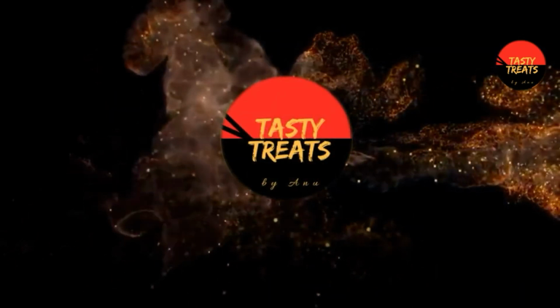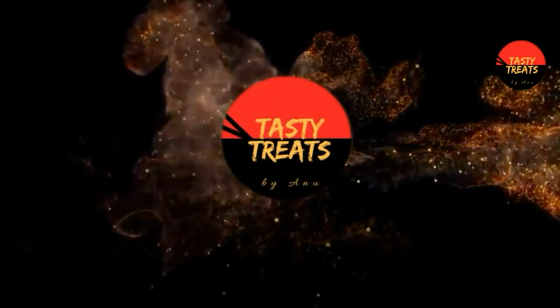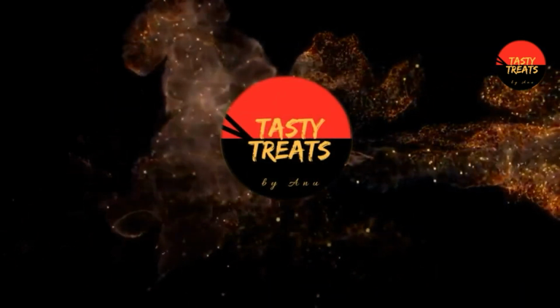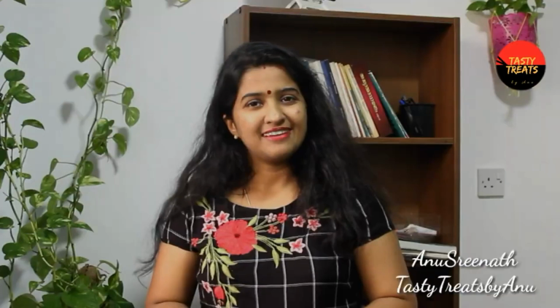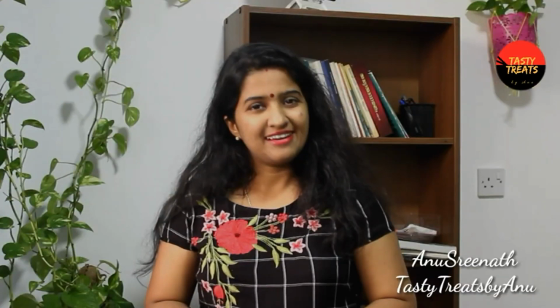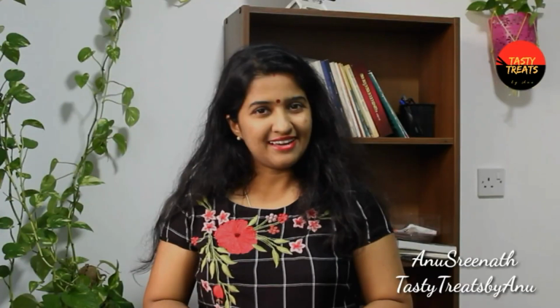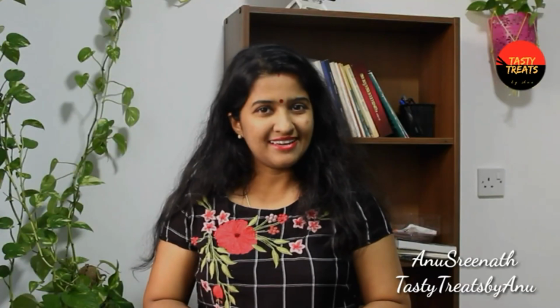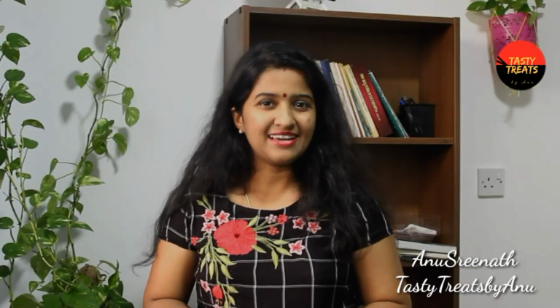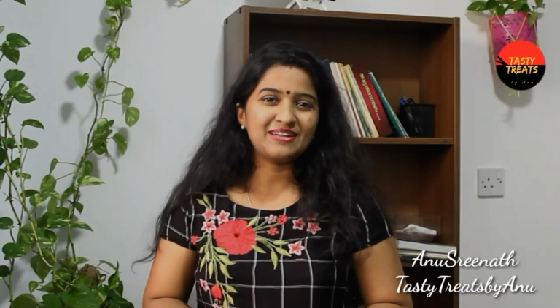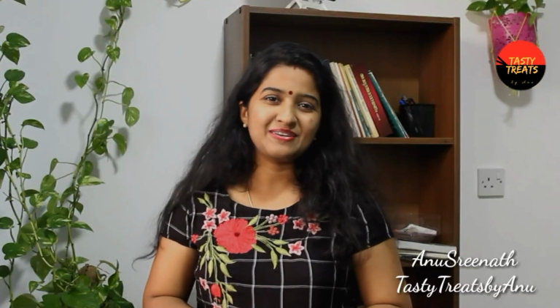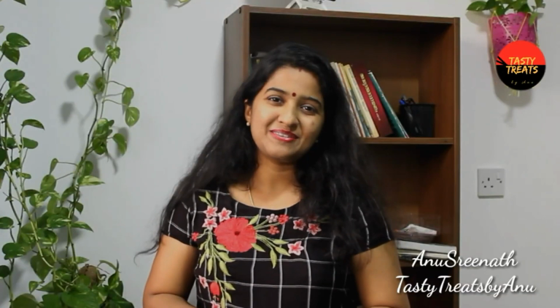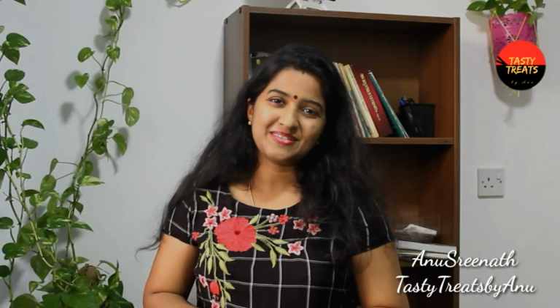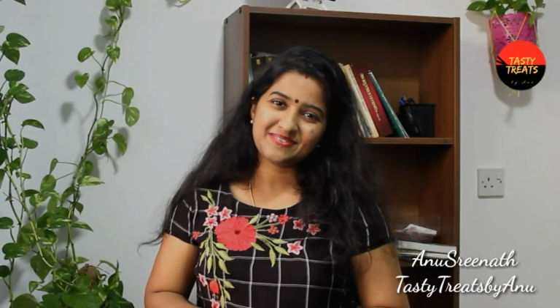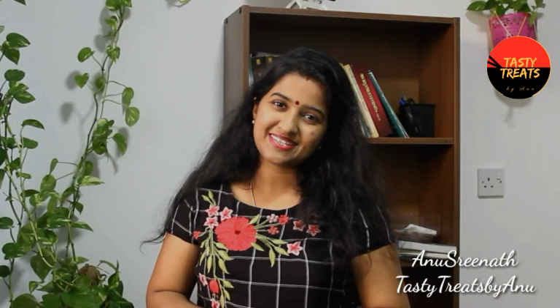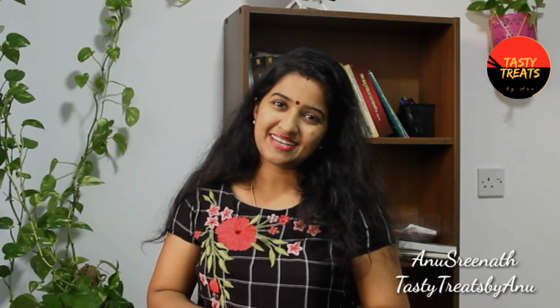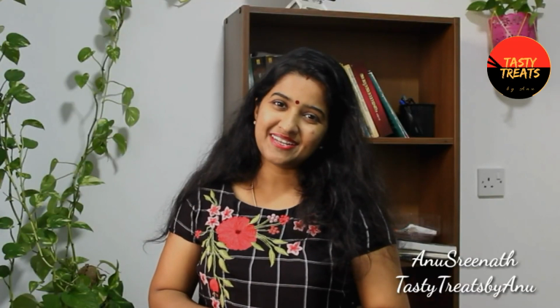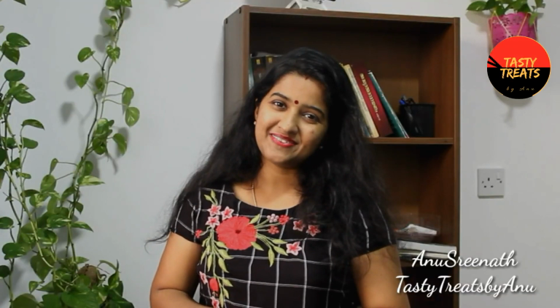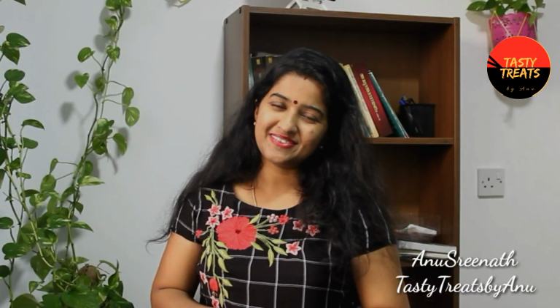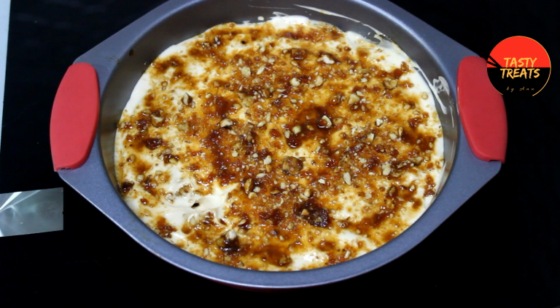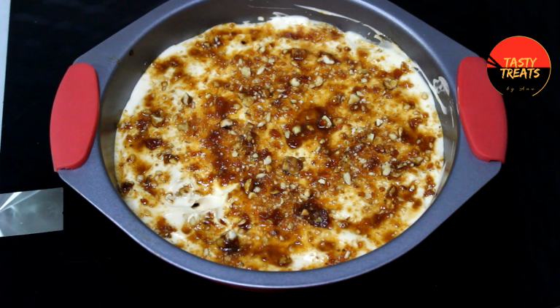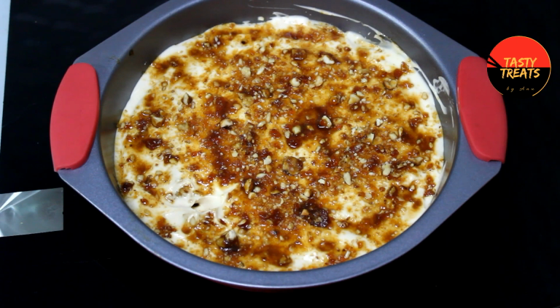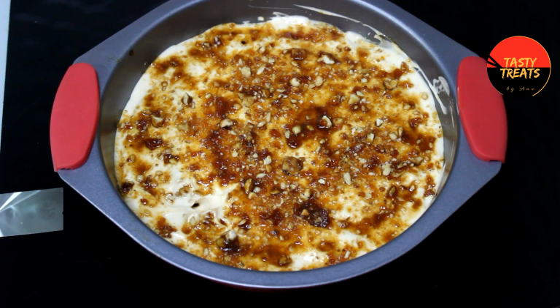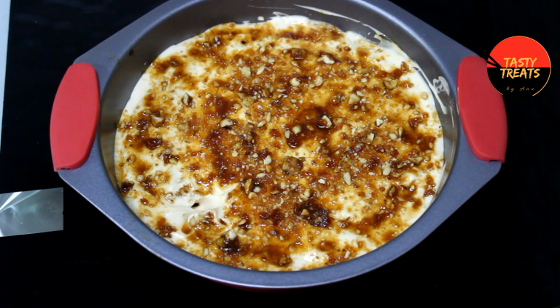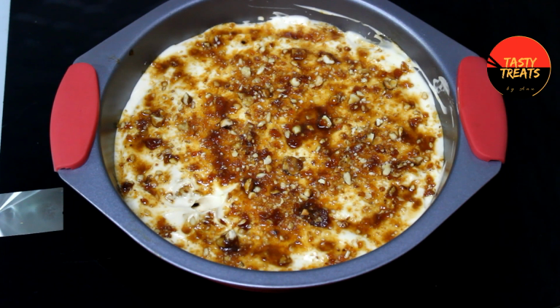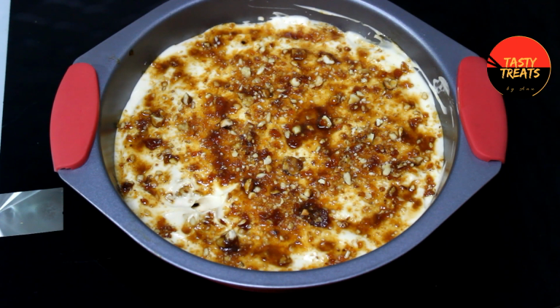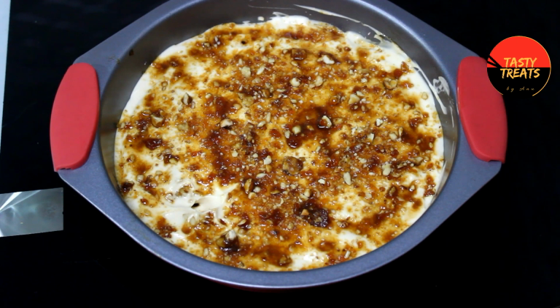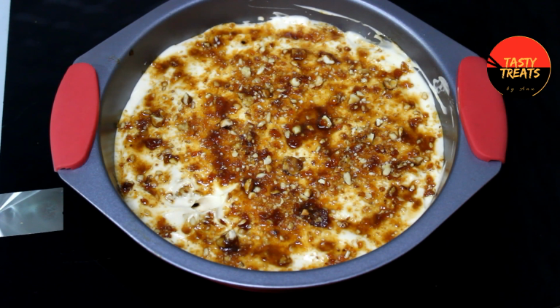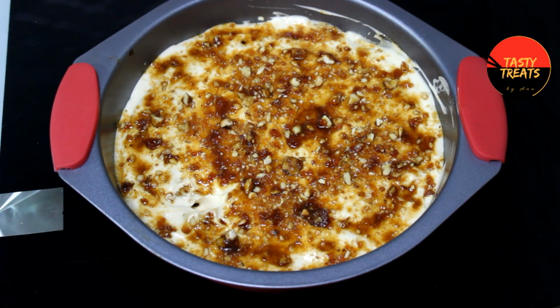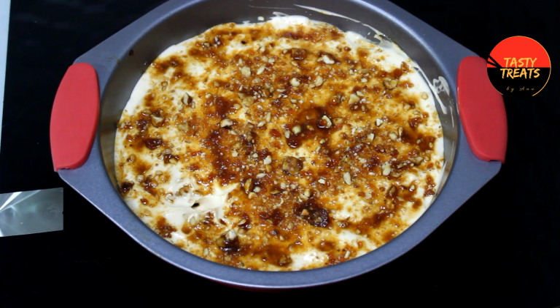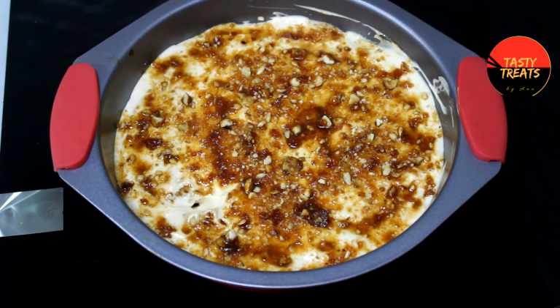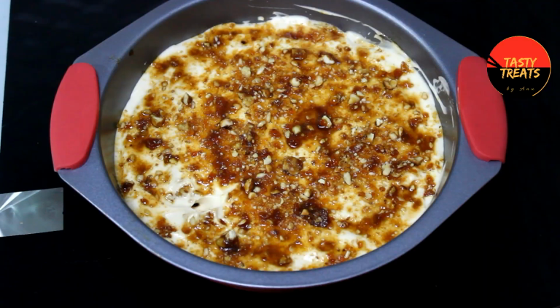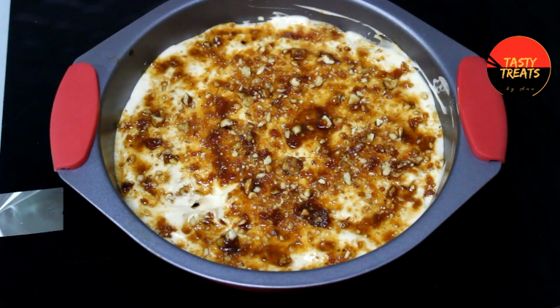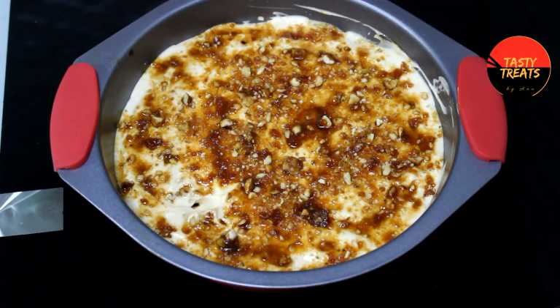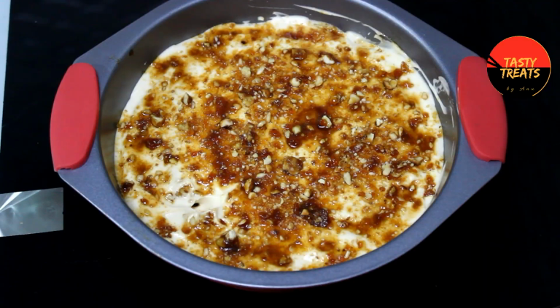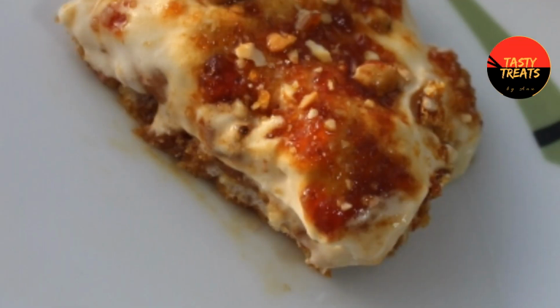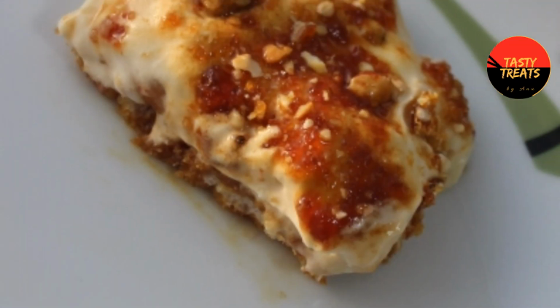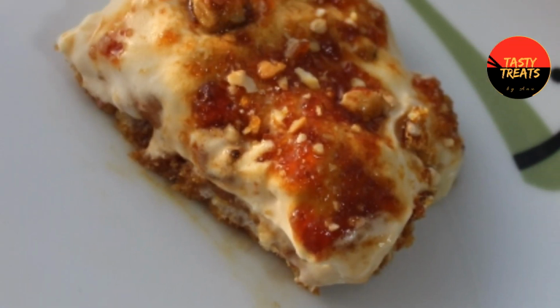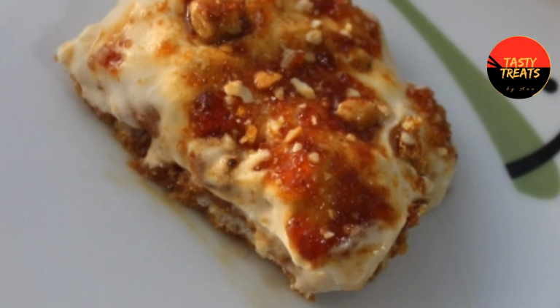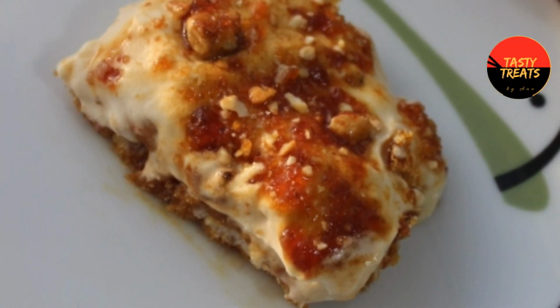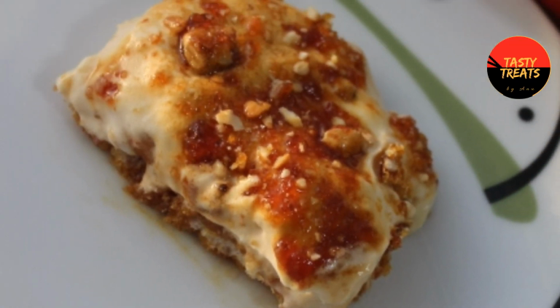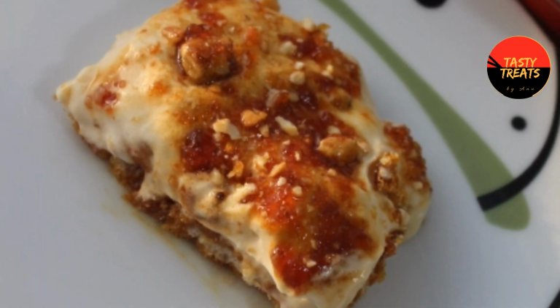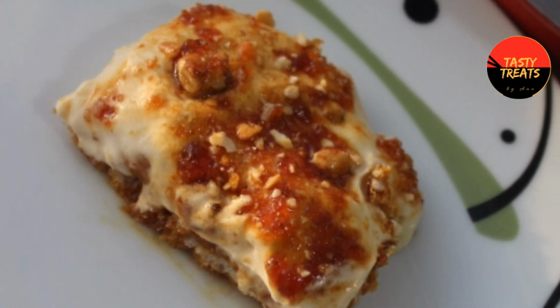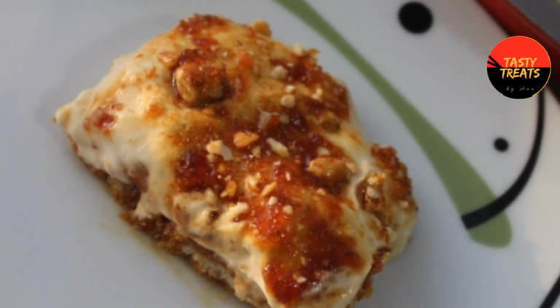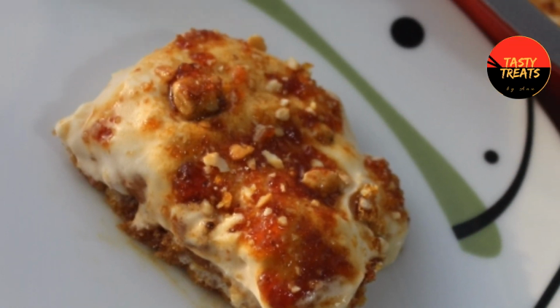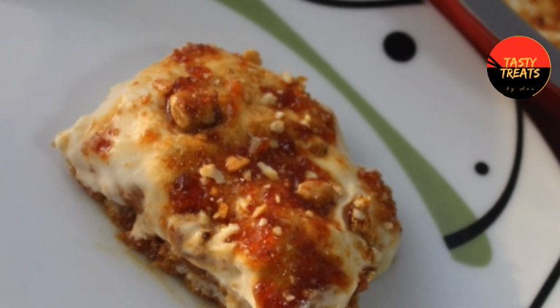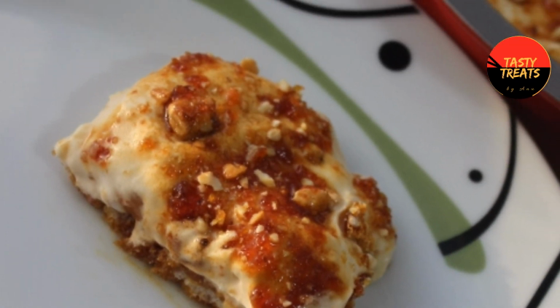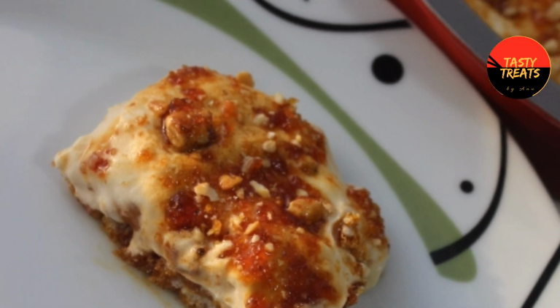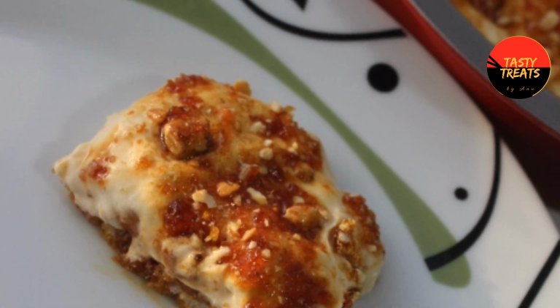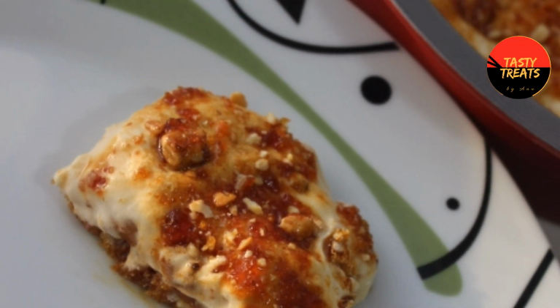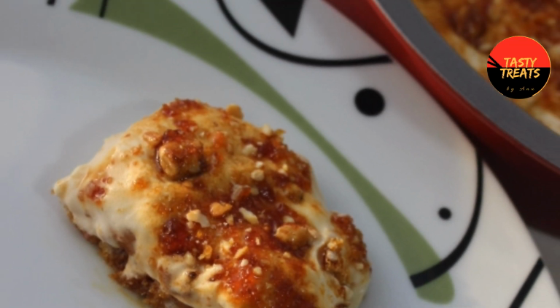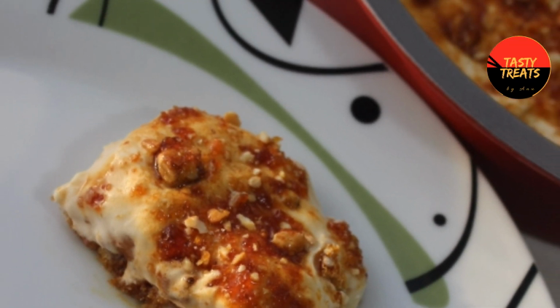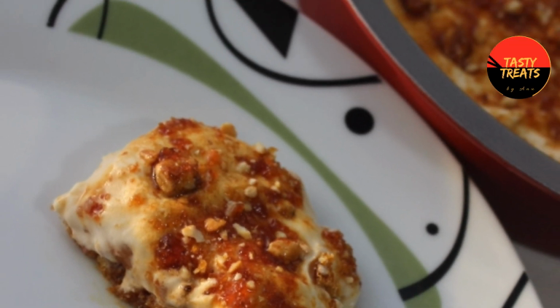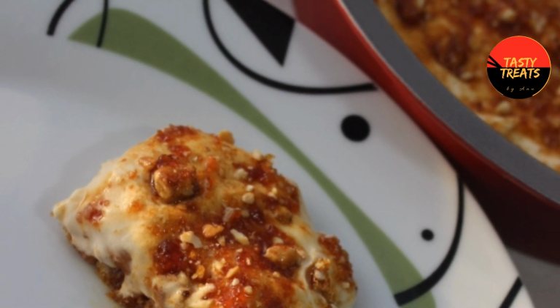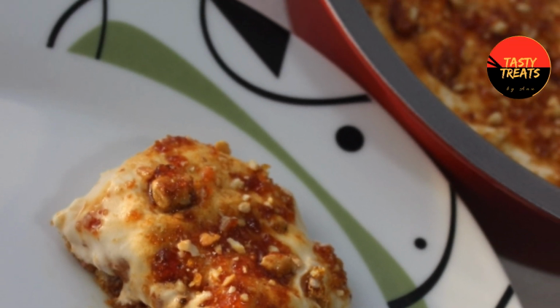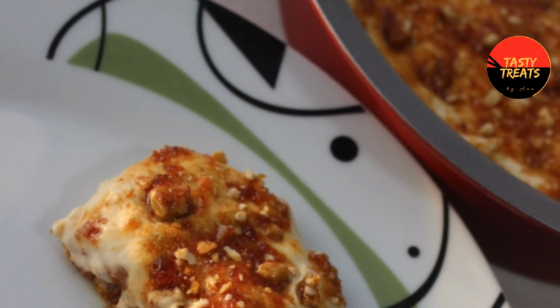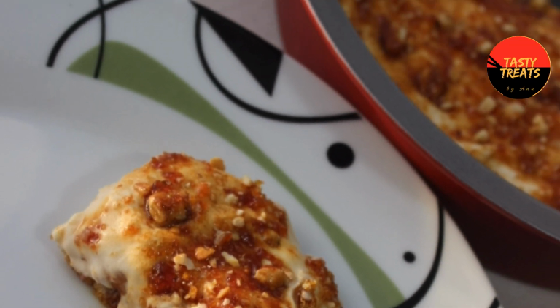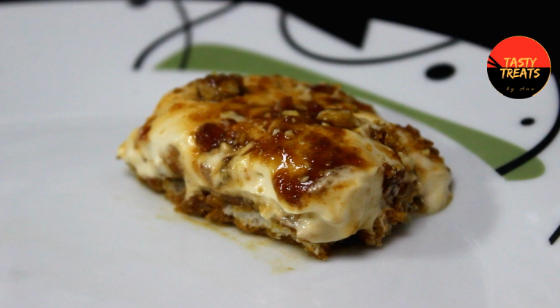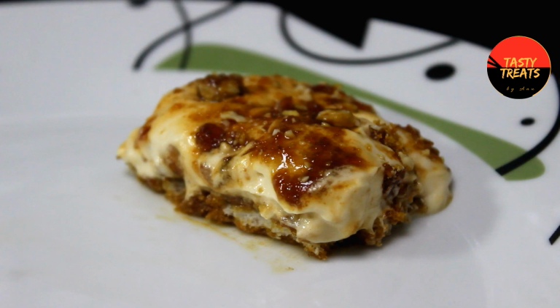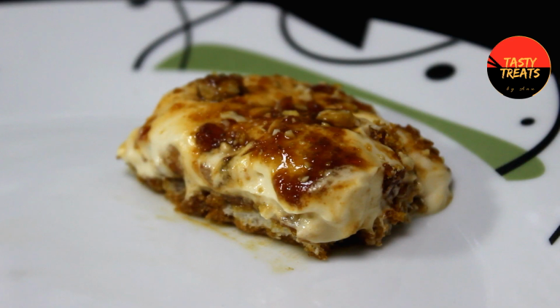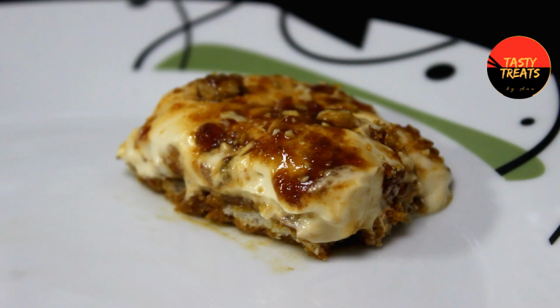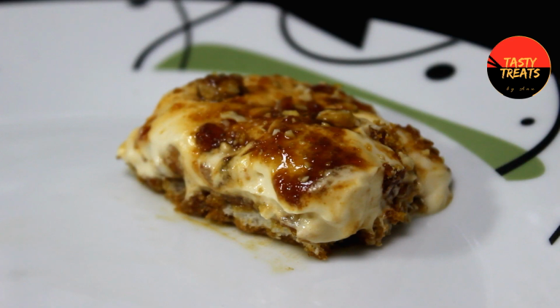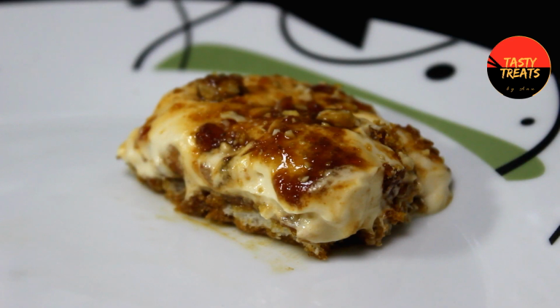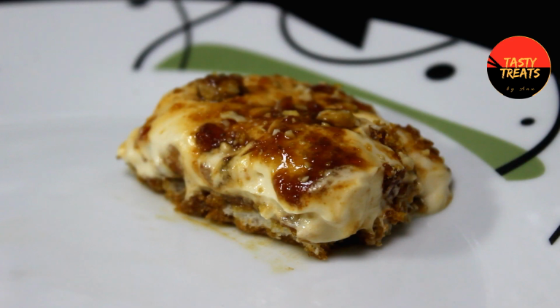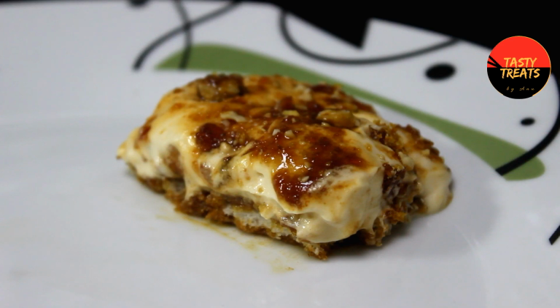Hello! This is our recipe for our pudding. I am going to use butterscotch pudding.